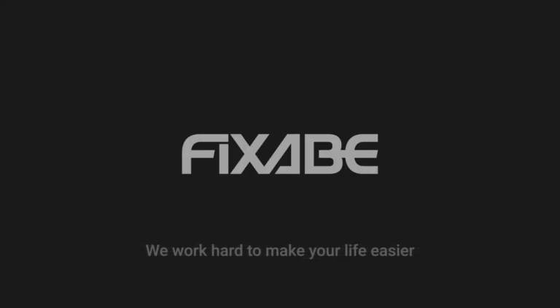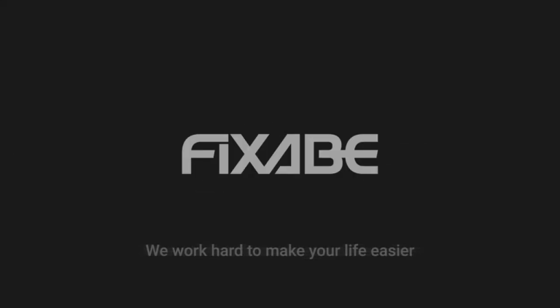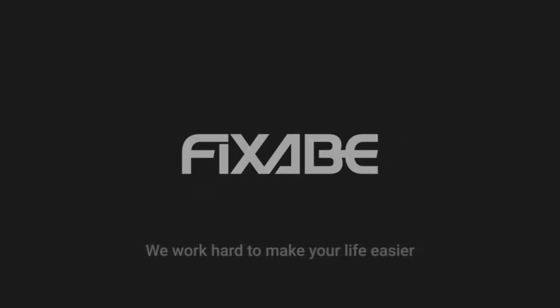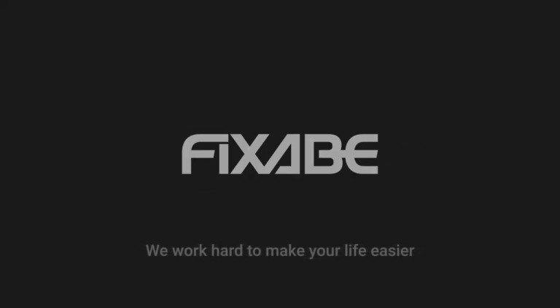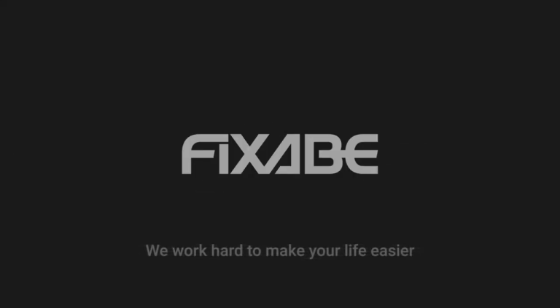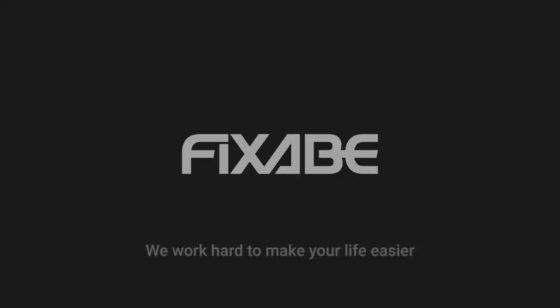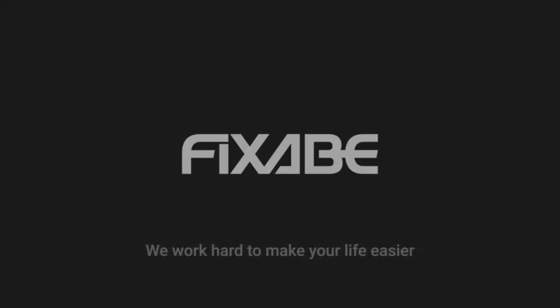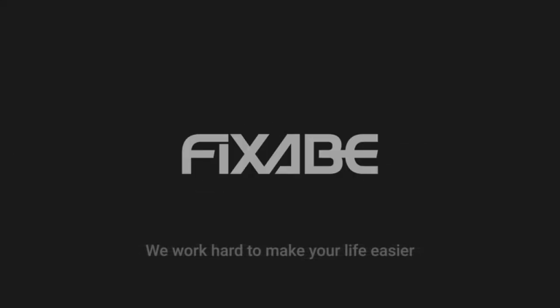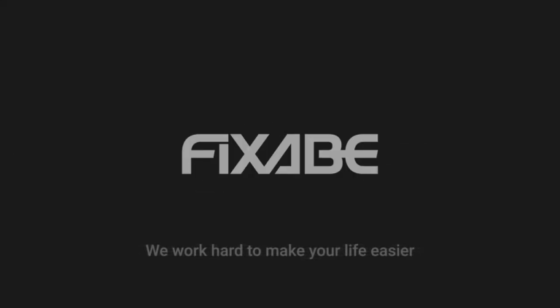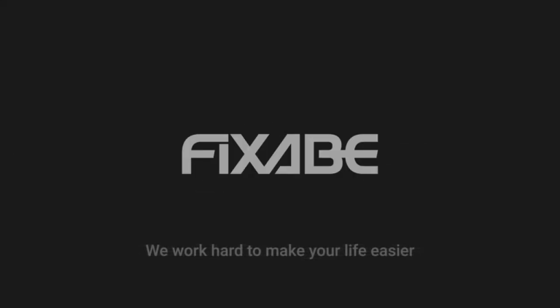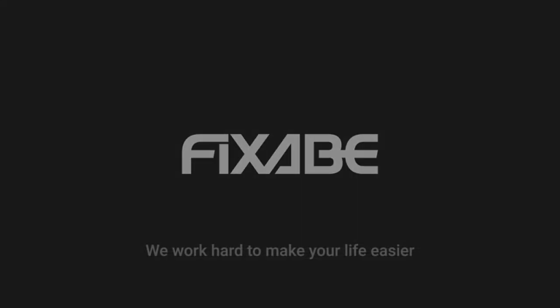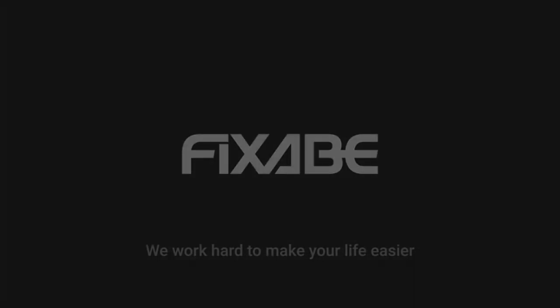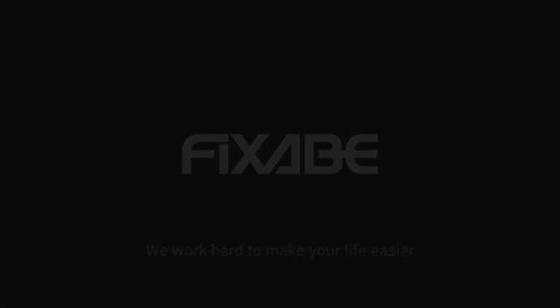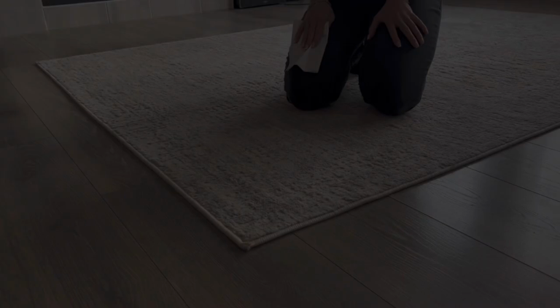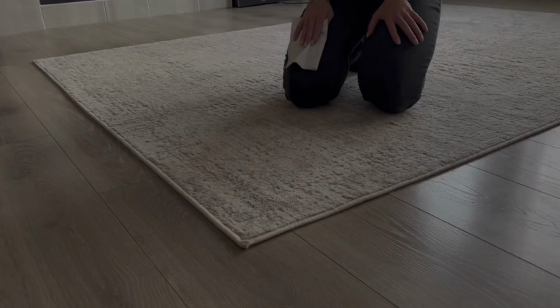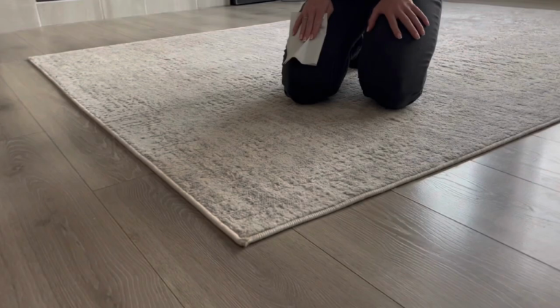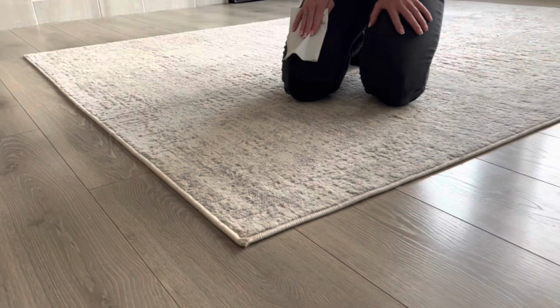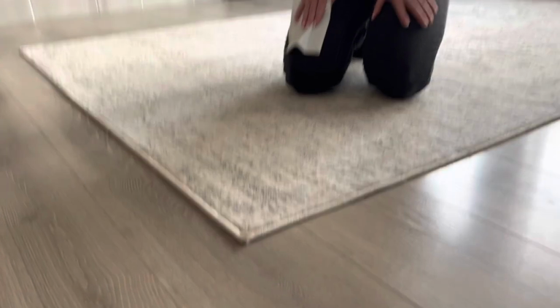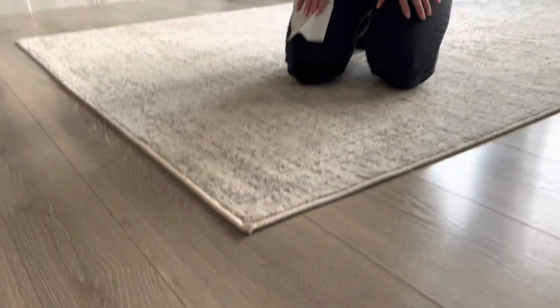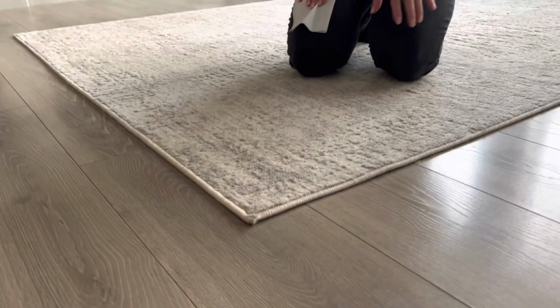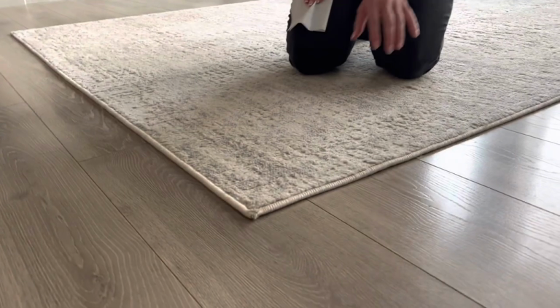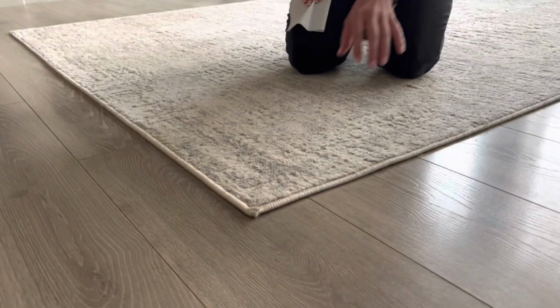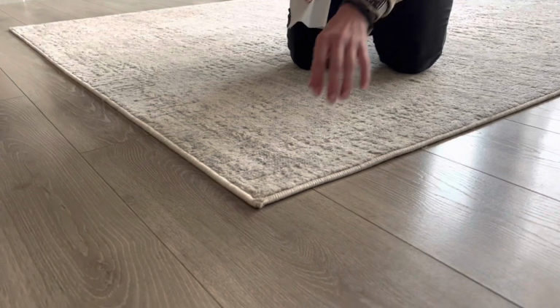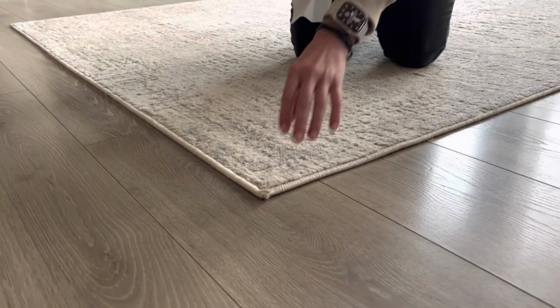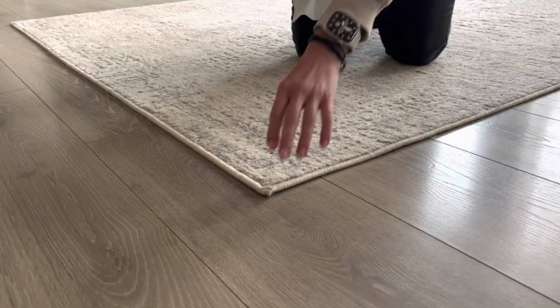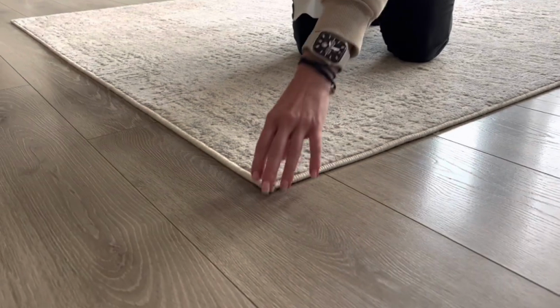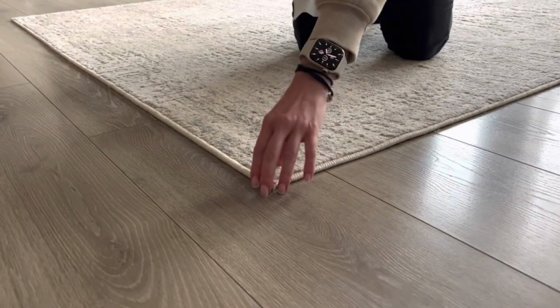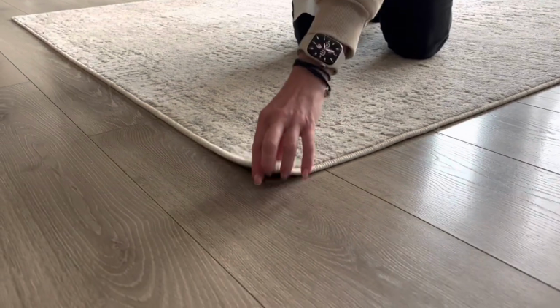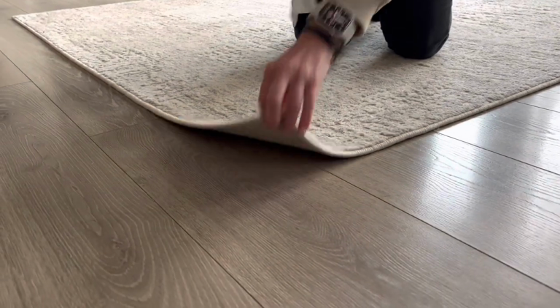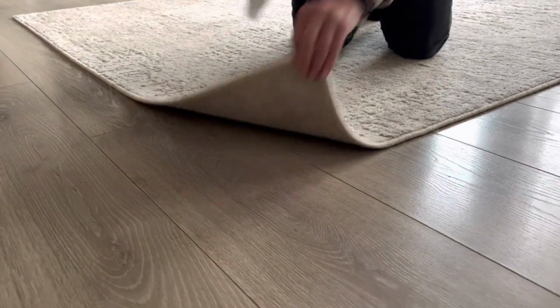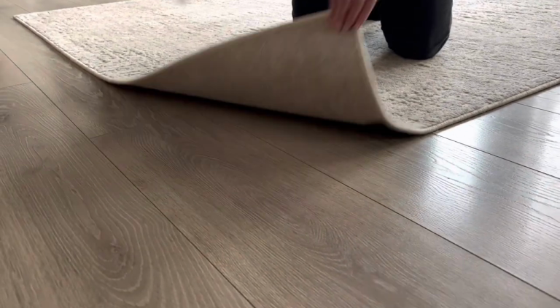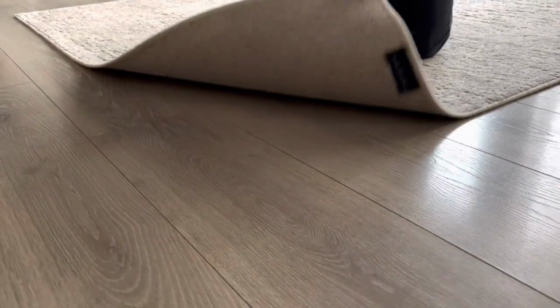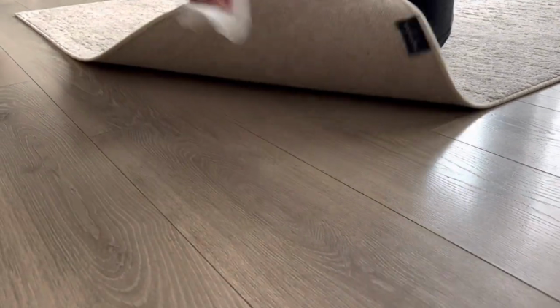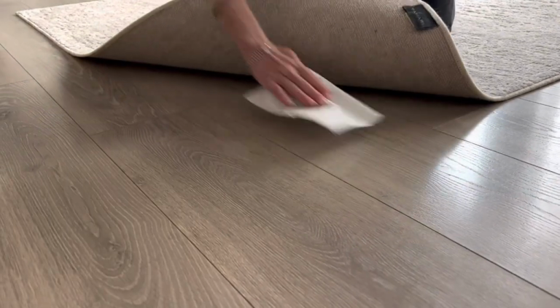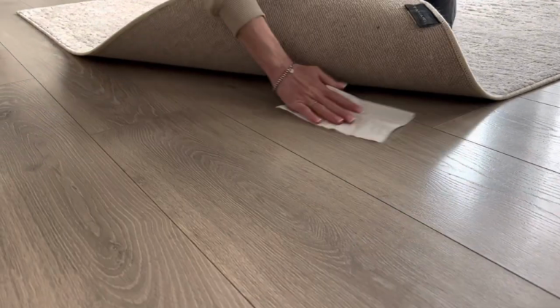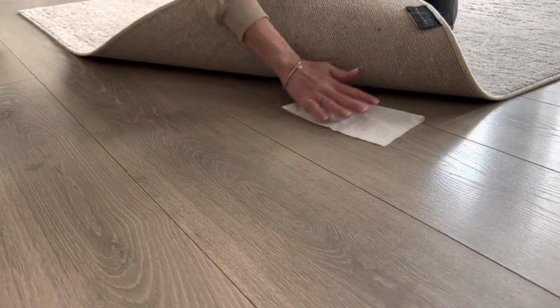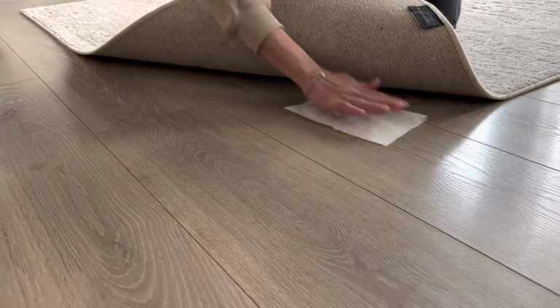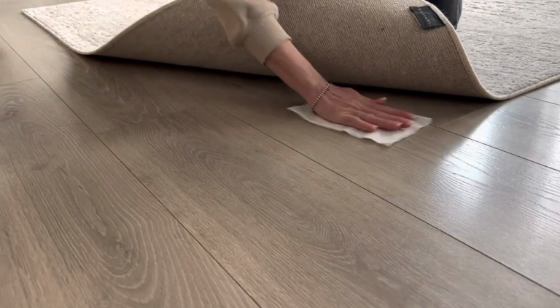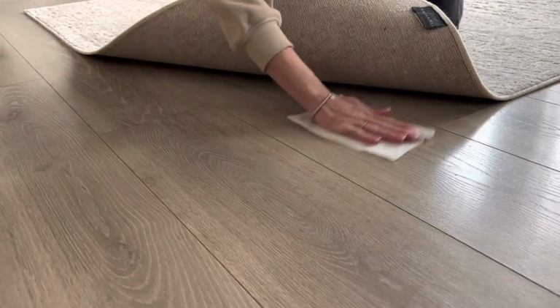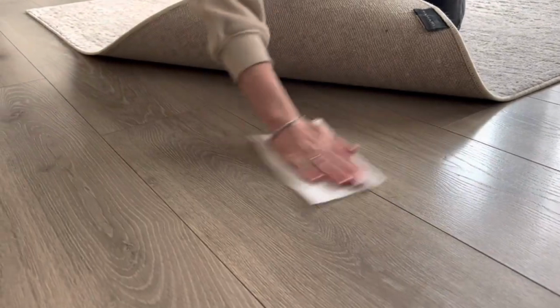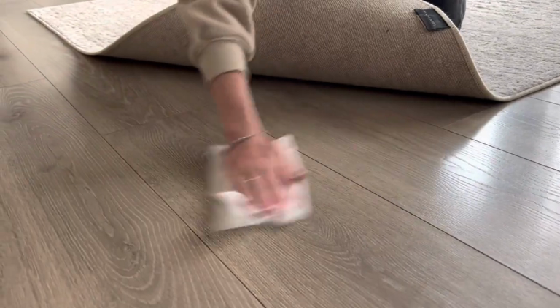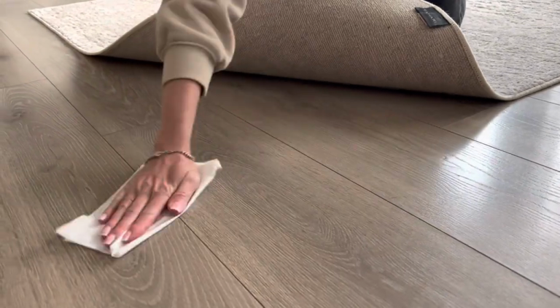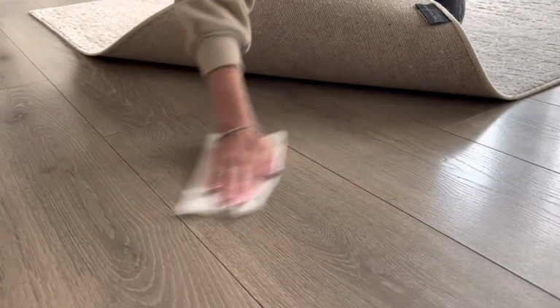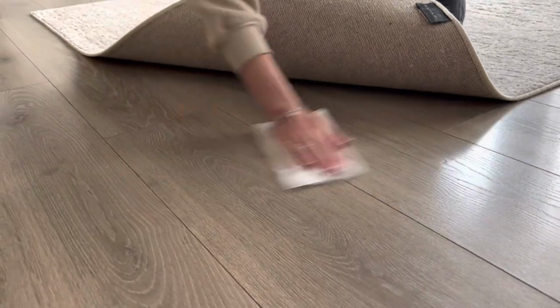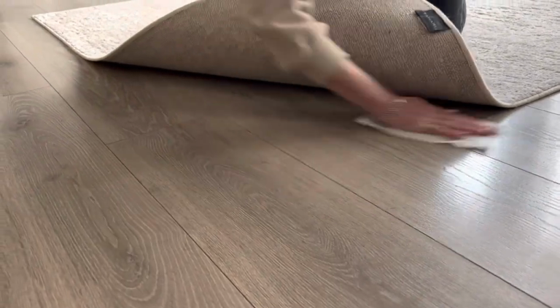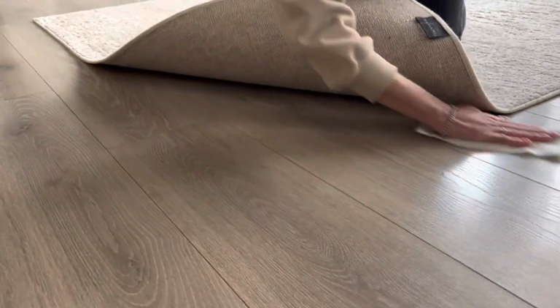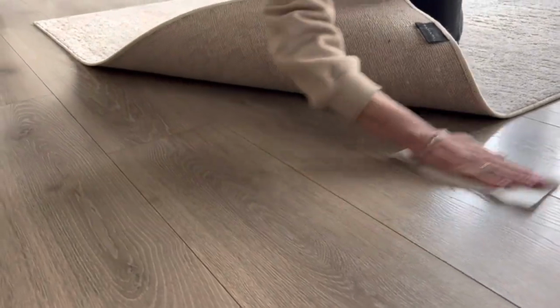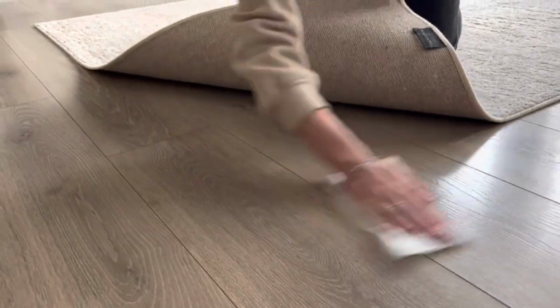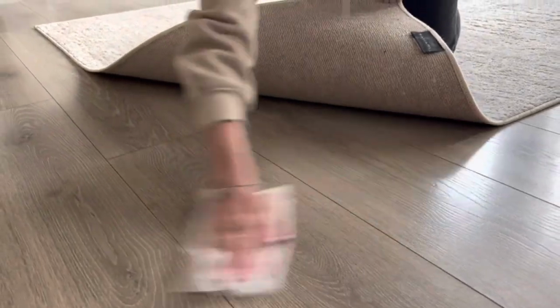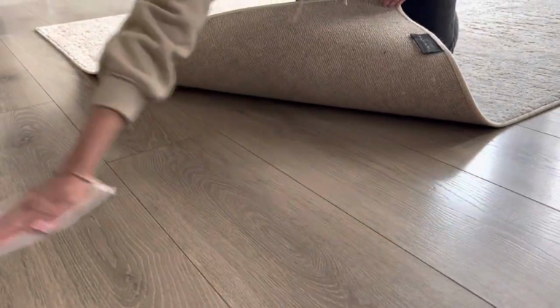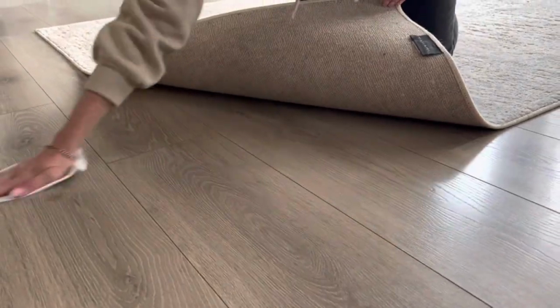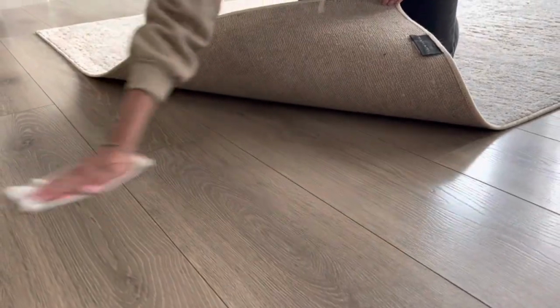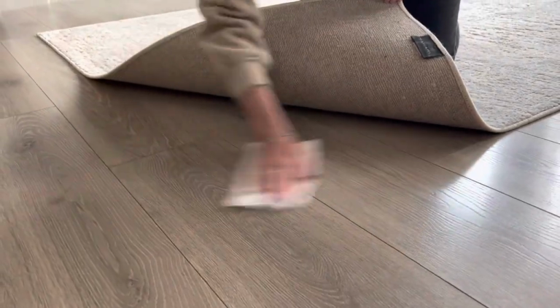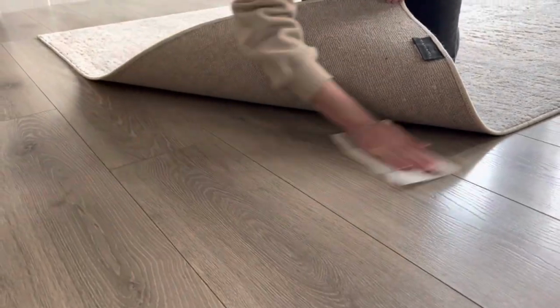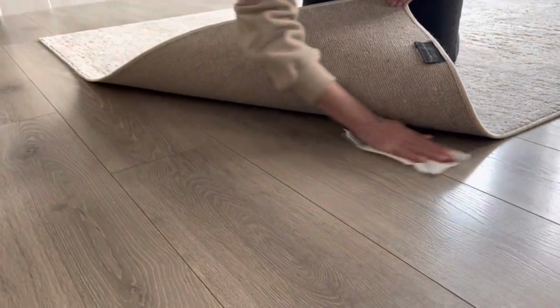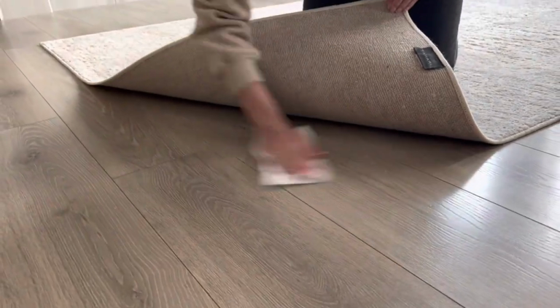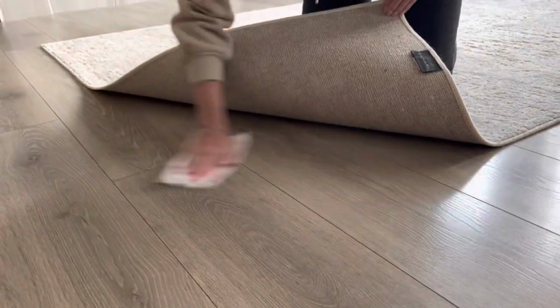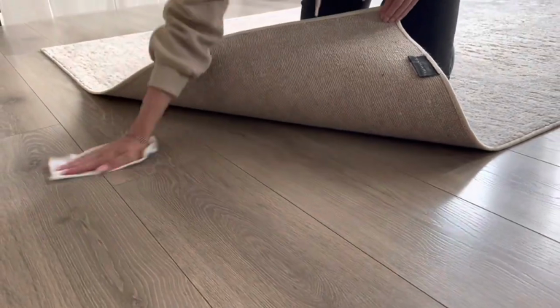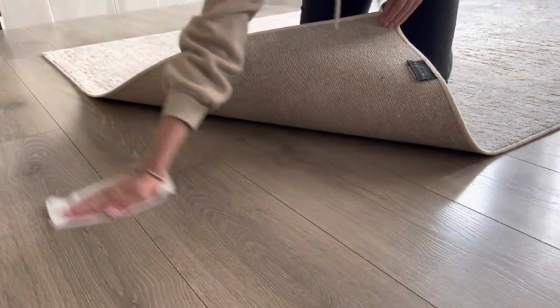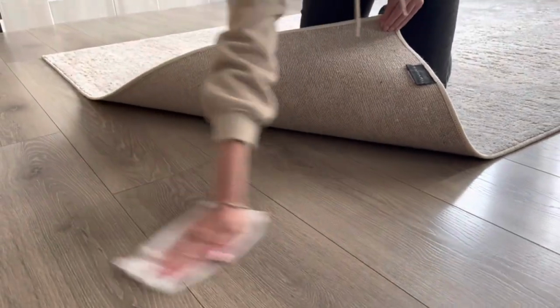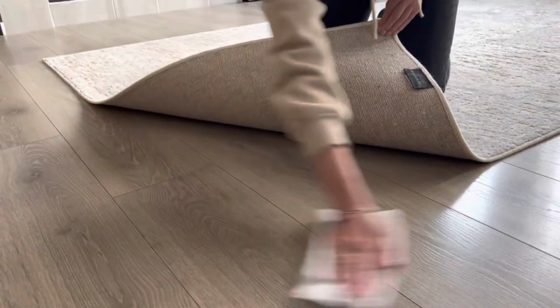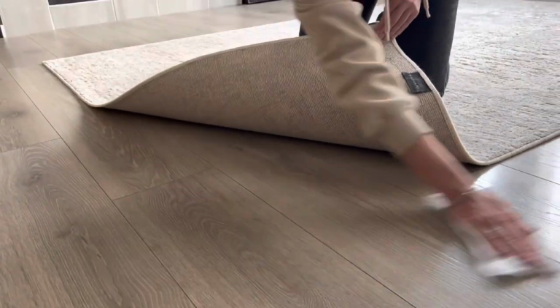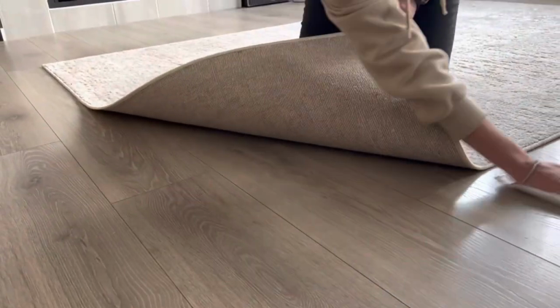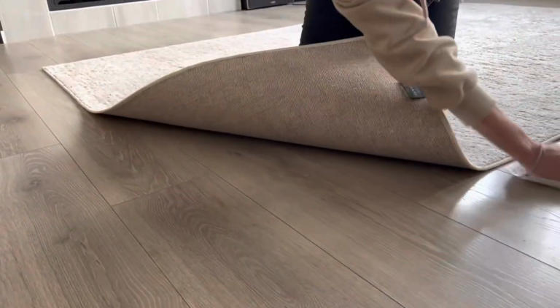Try our new product from FixAbe and follow this installation manual. First, clean the undersurface of the rug and the floor with a dry cloth.